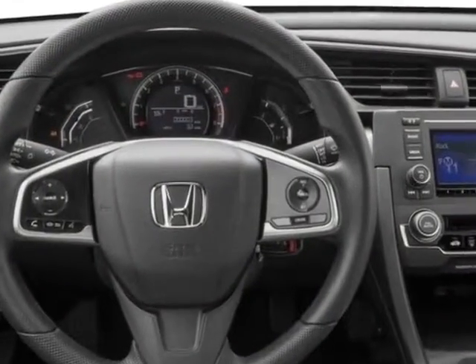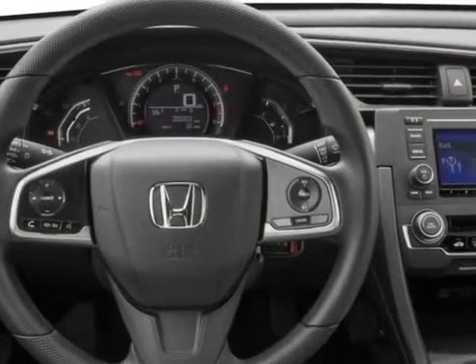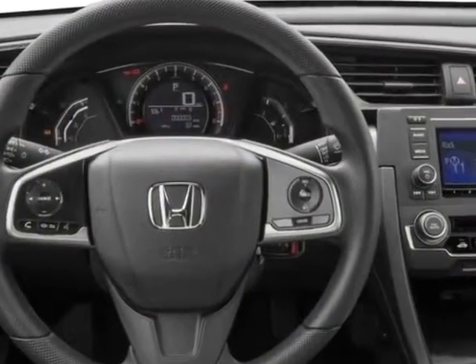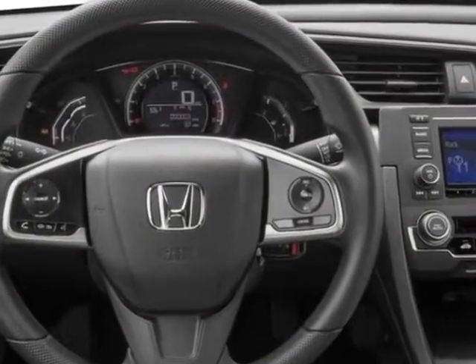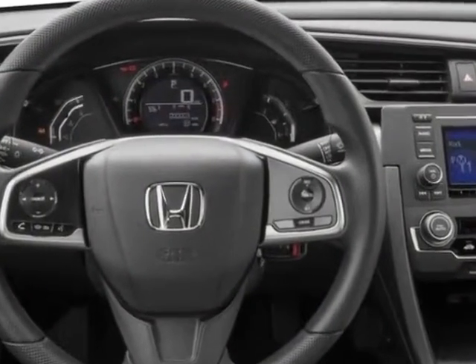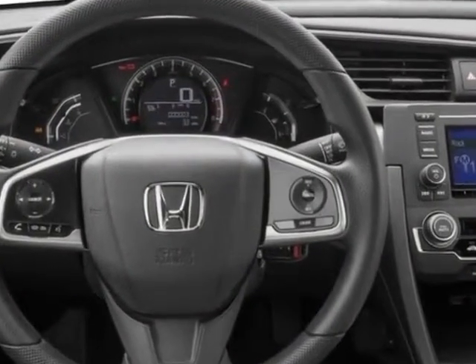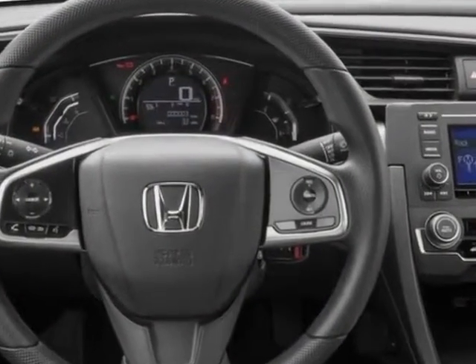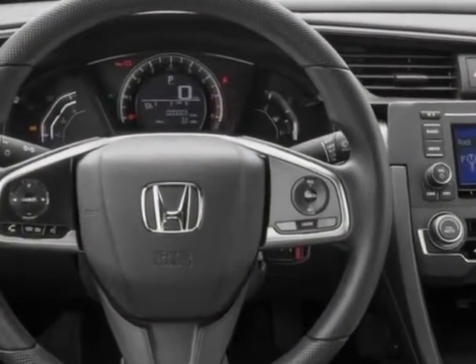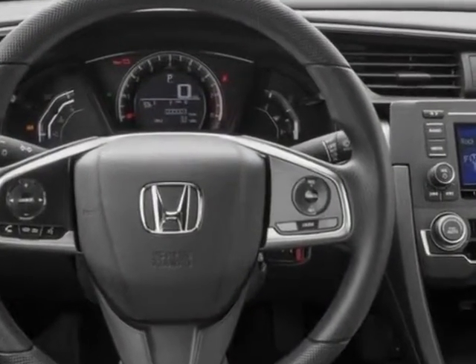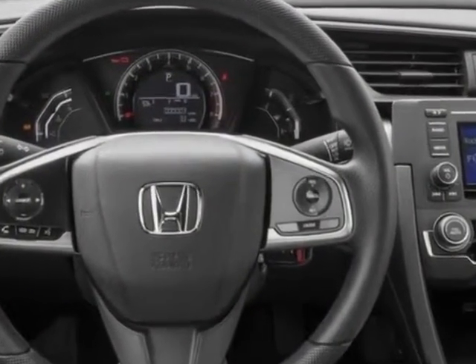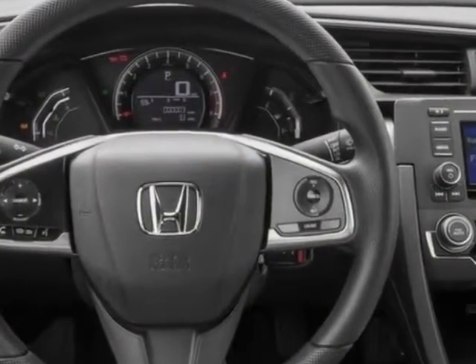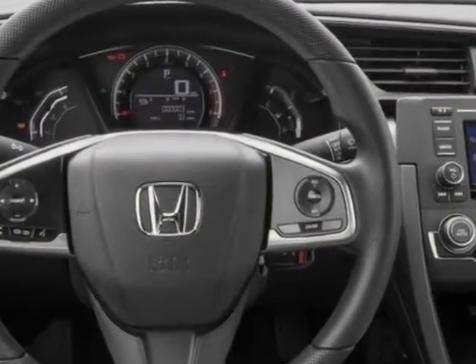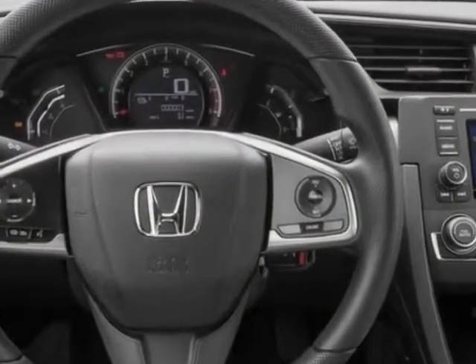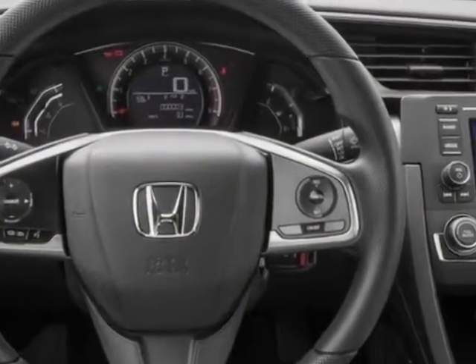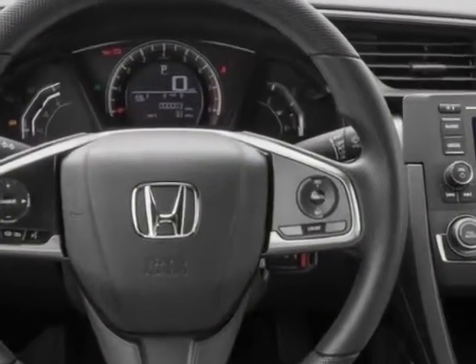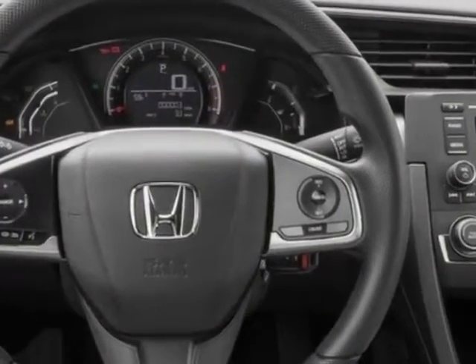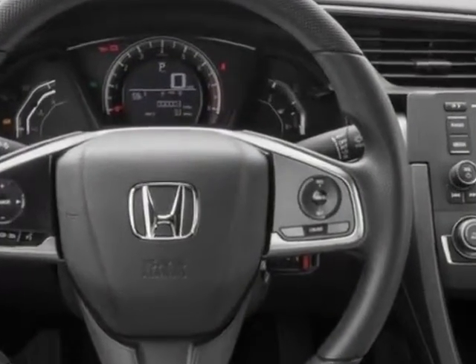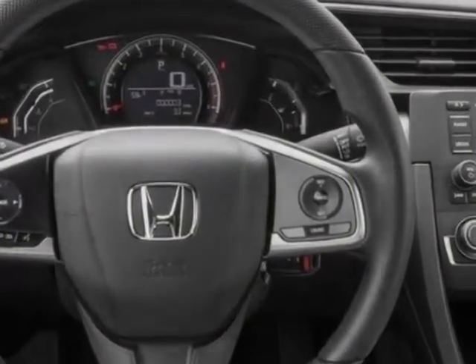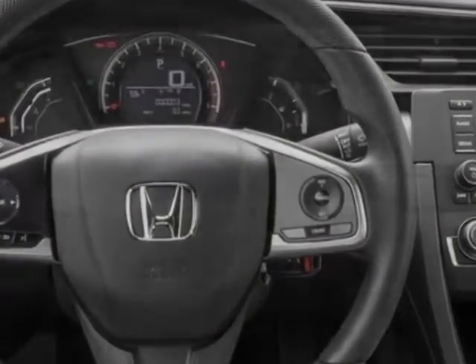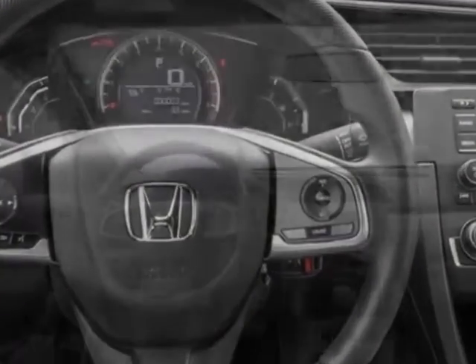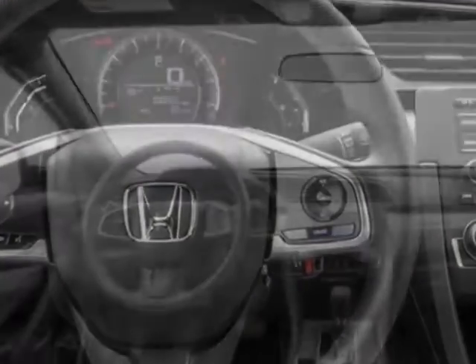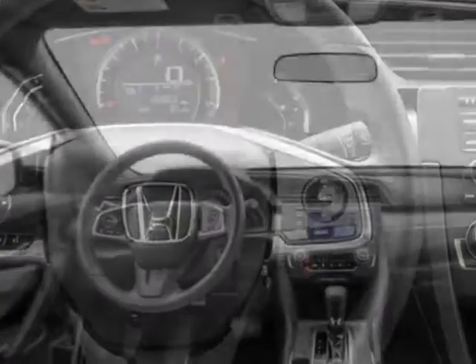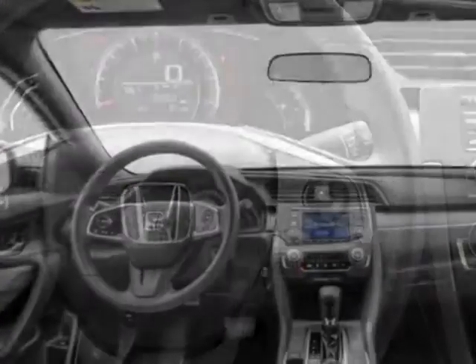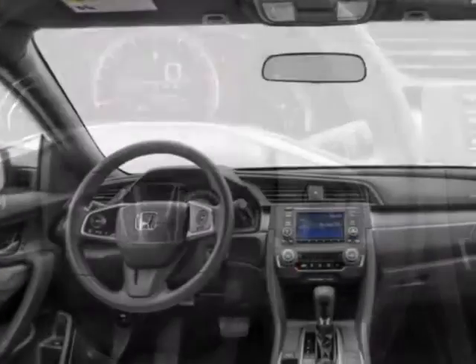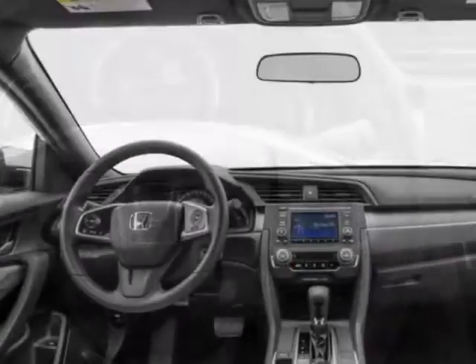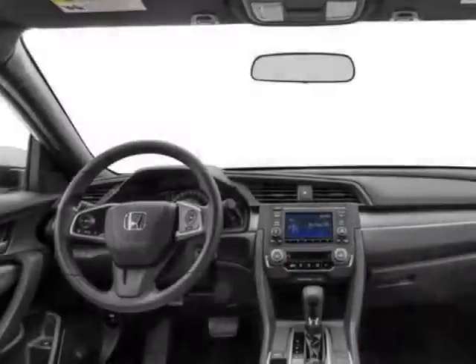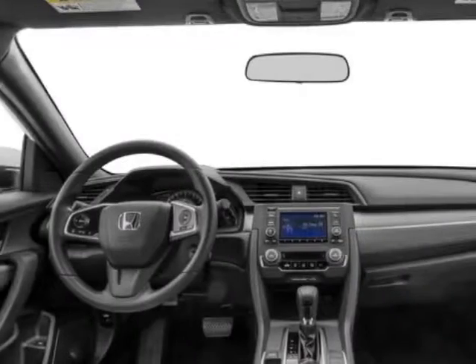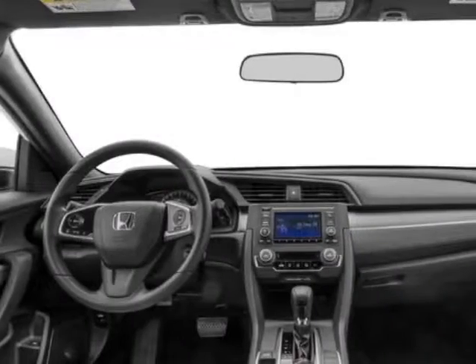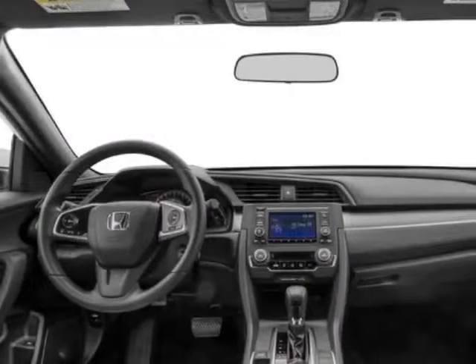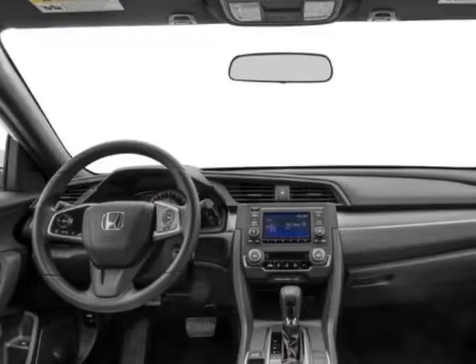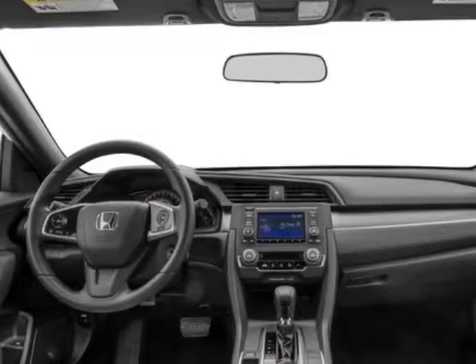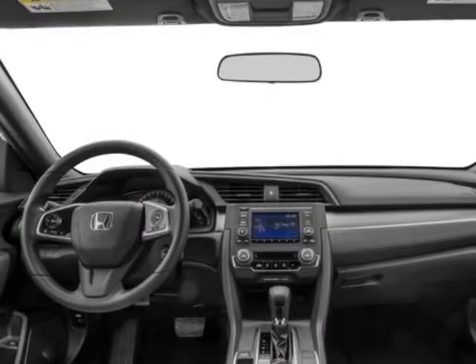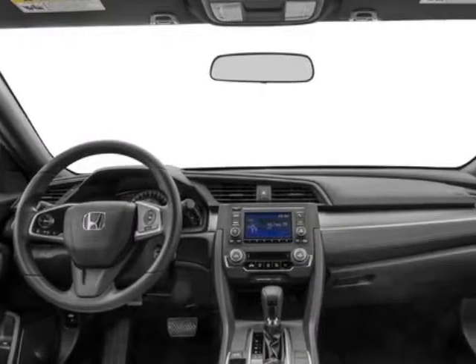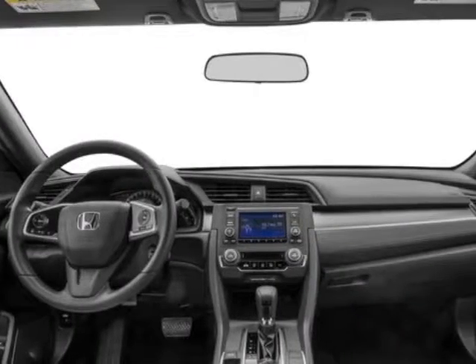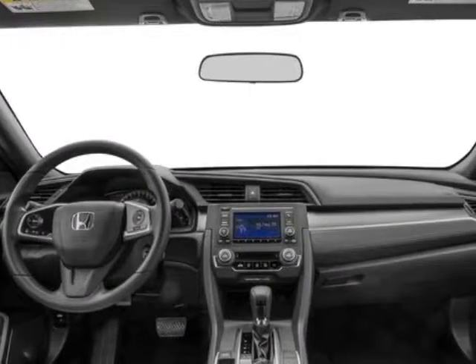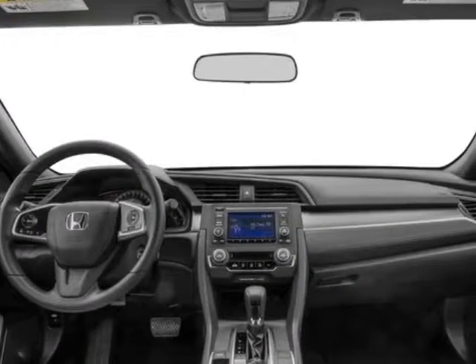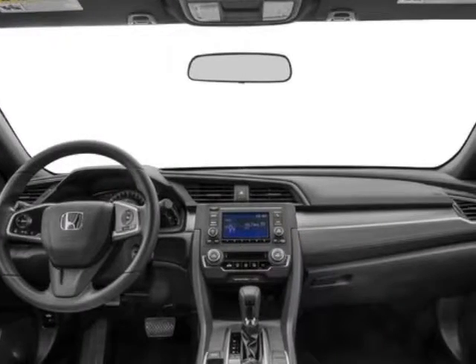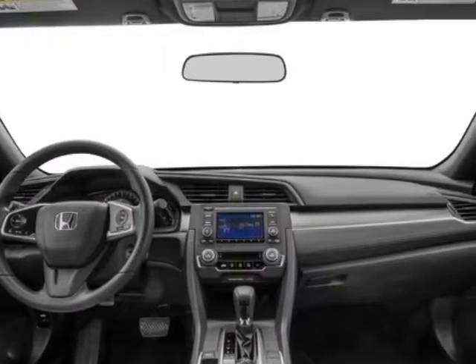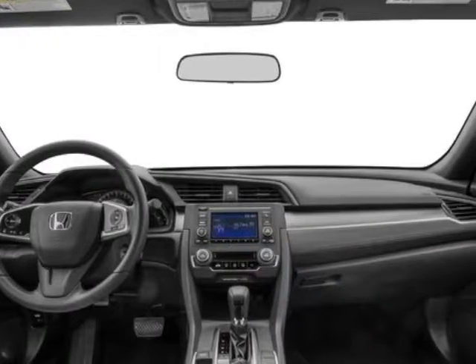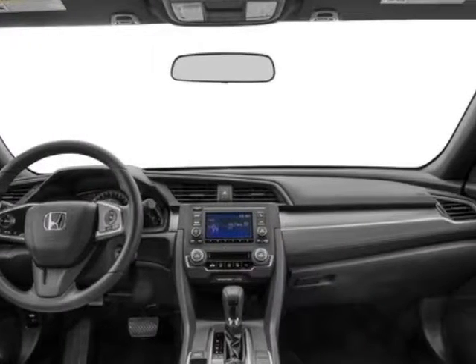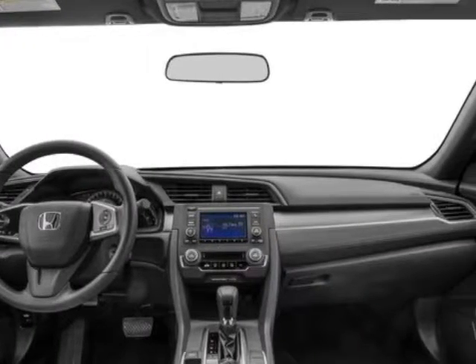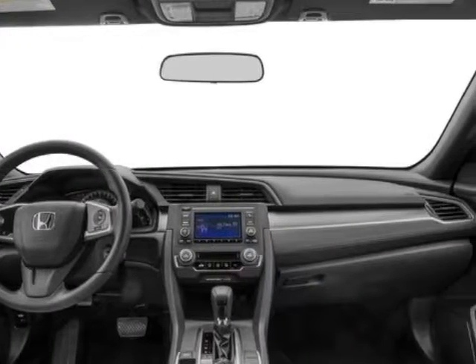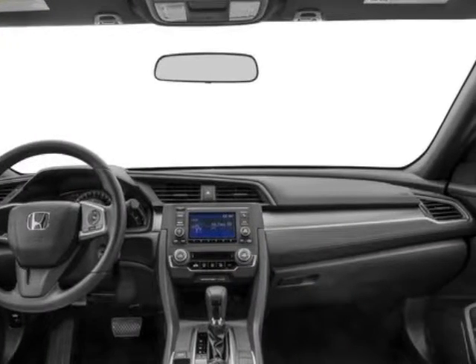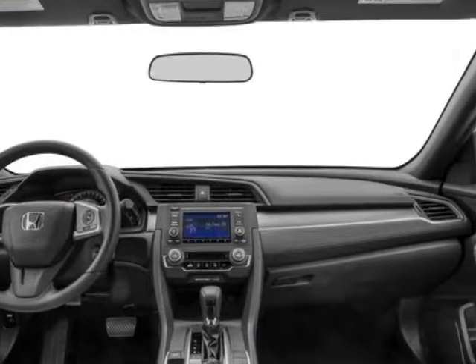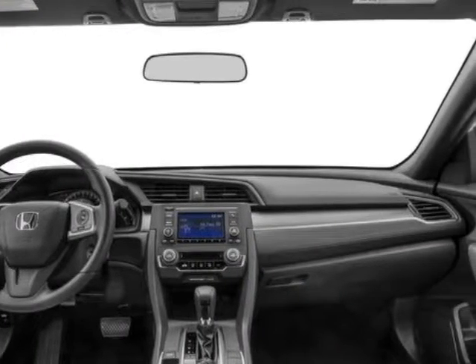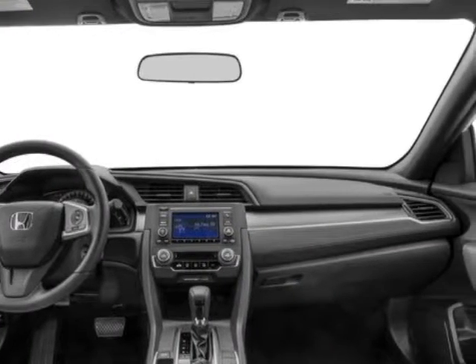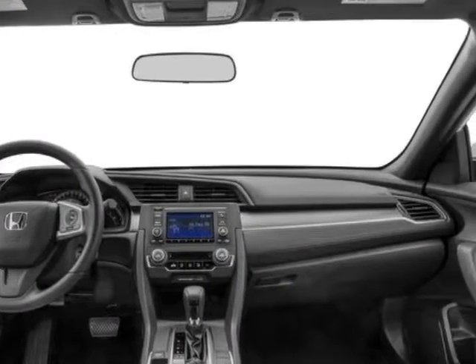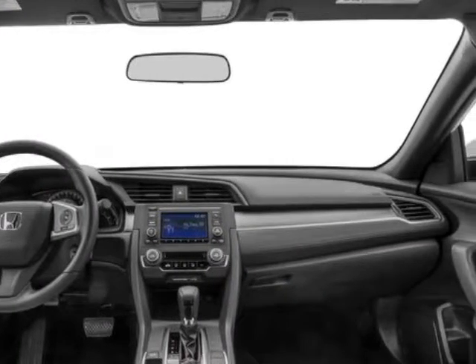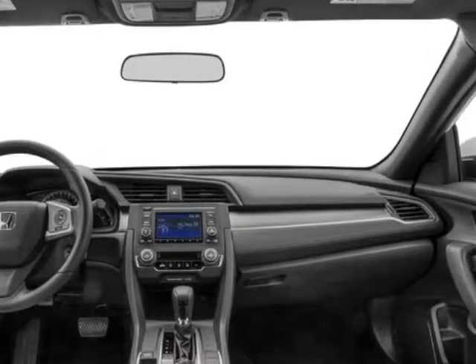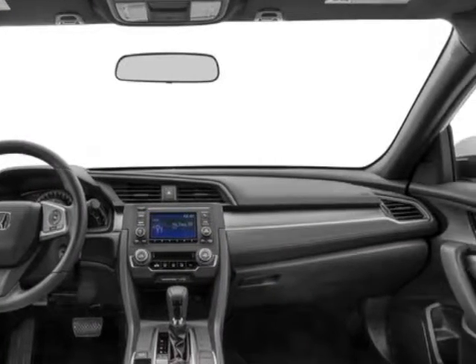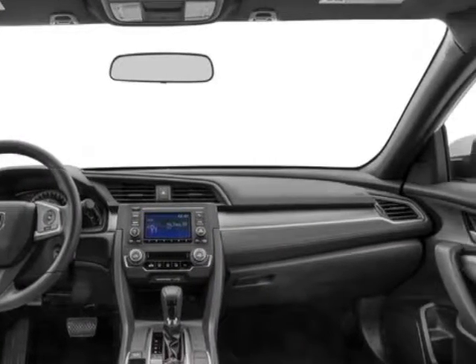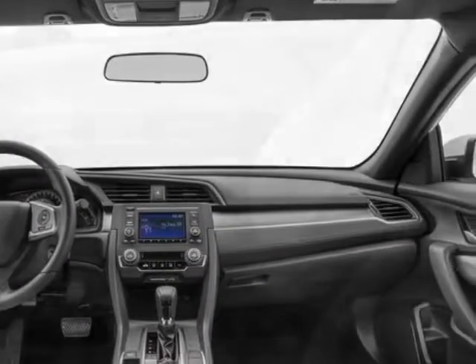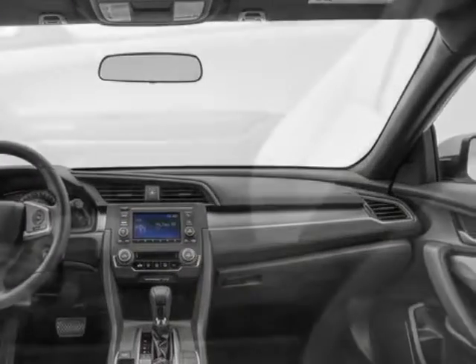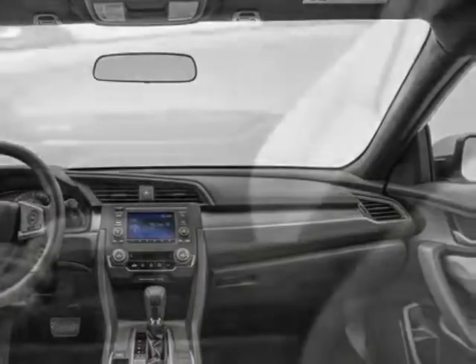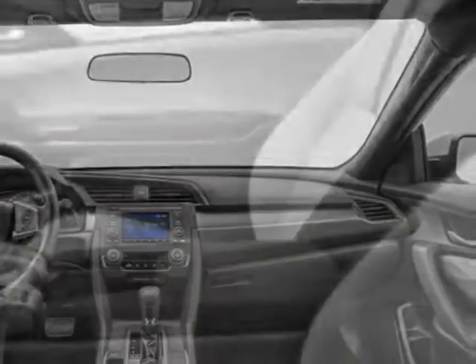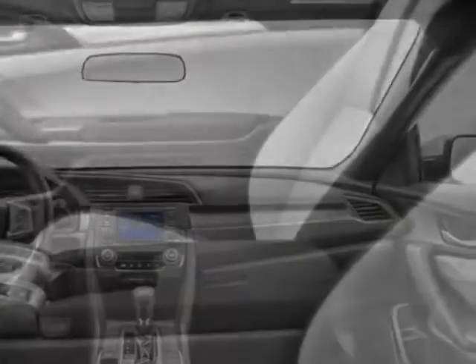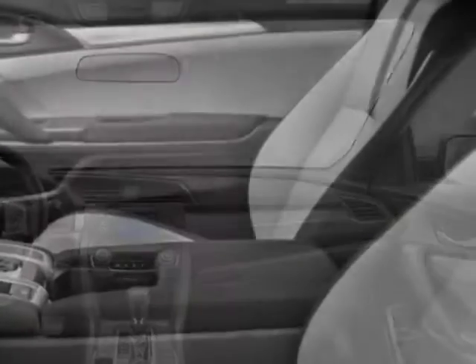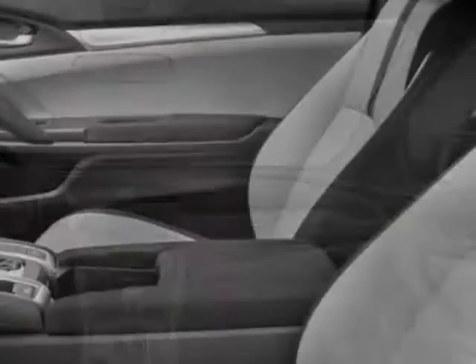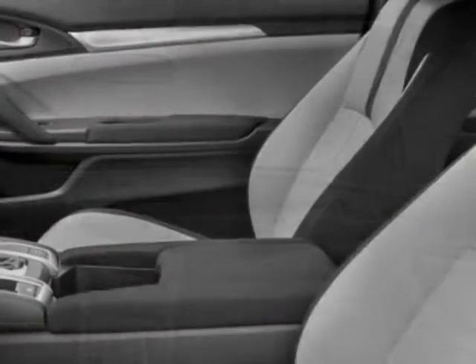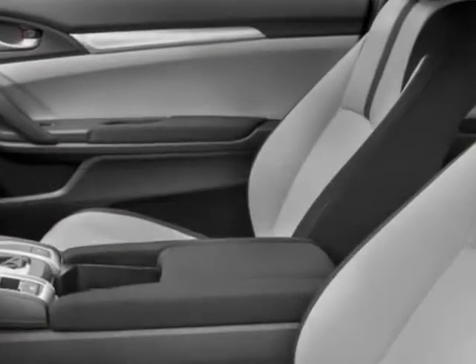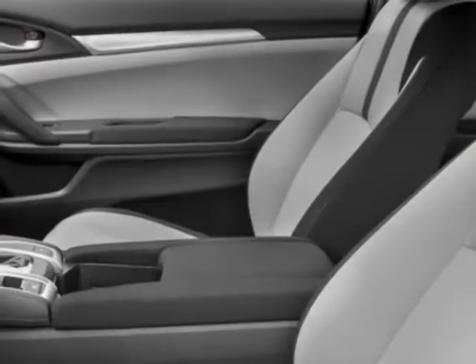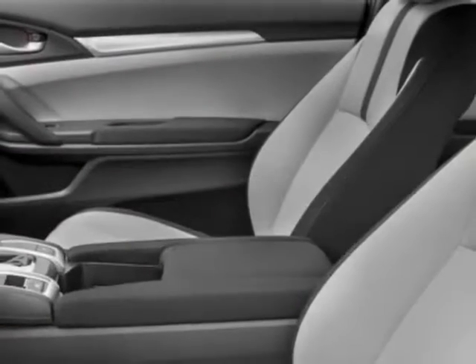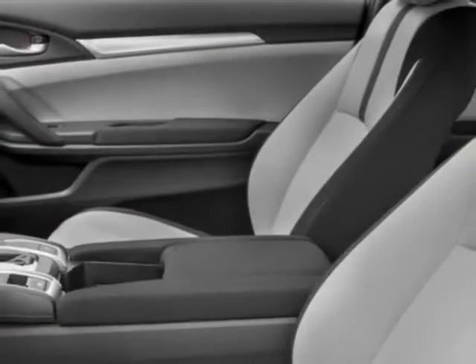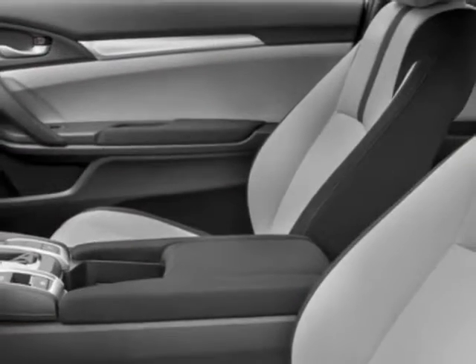Additional options for this vehicle include power locks, auxiliary audio input, climate control, and driver airbag.